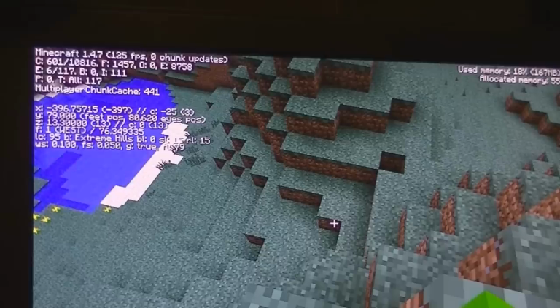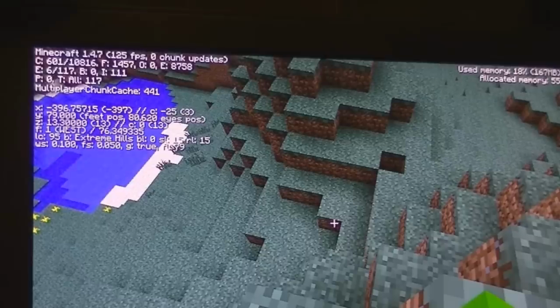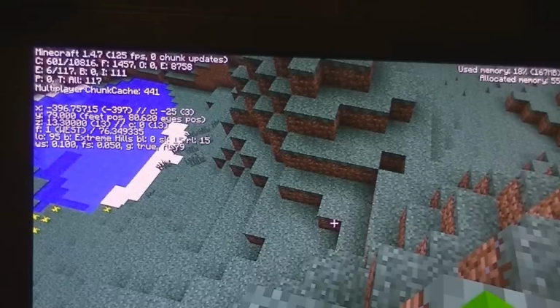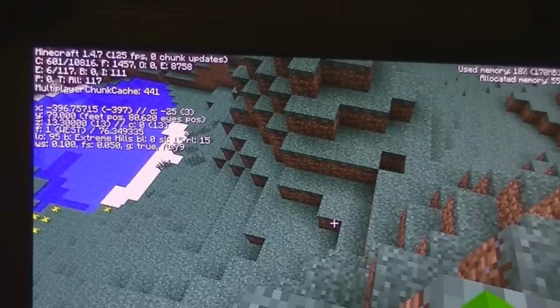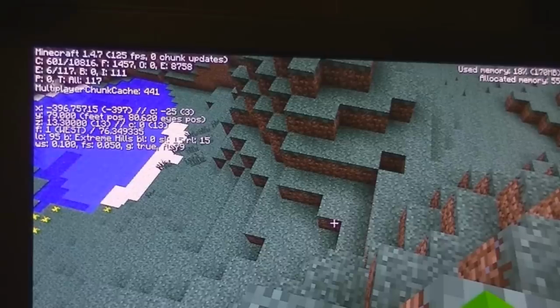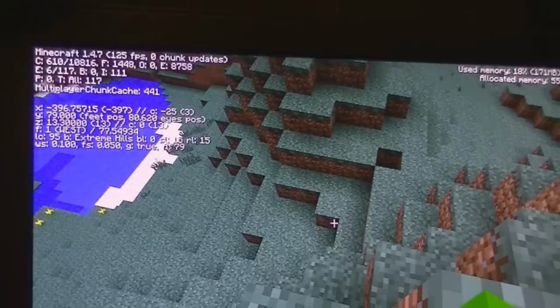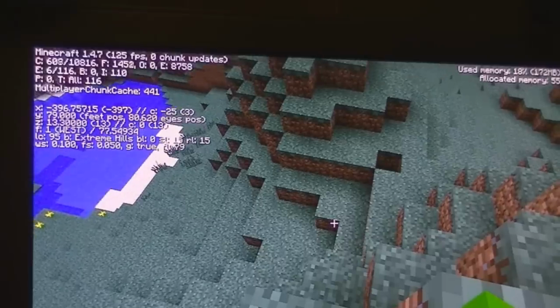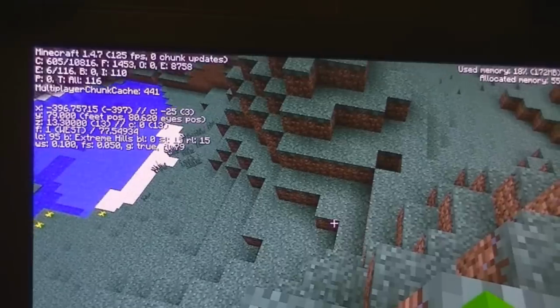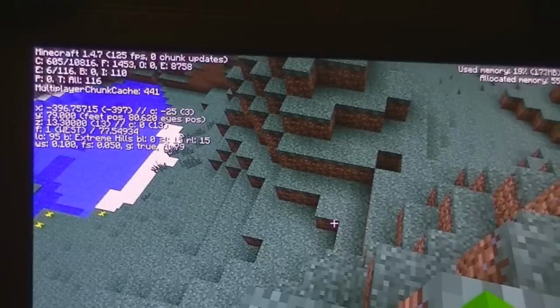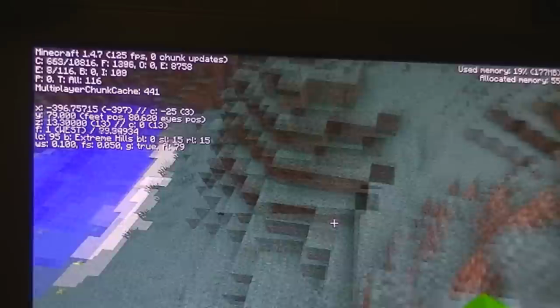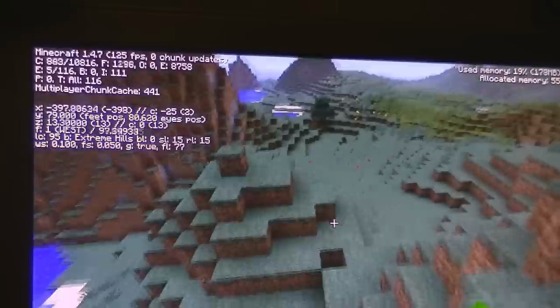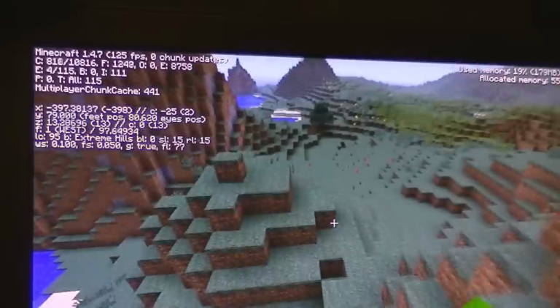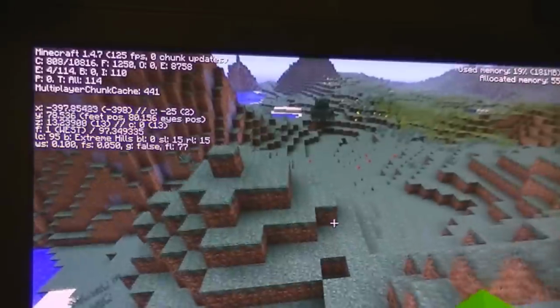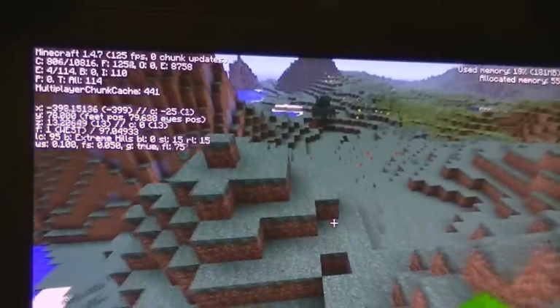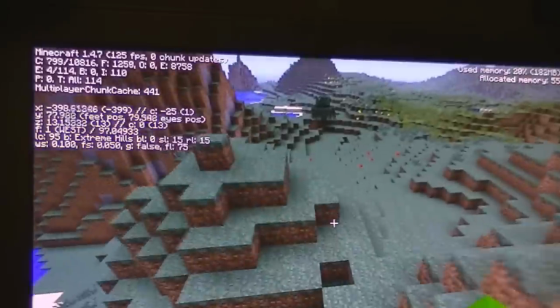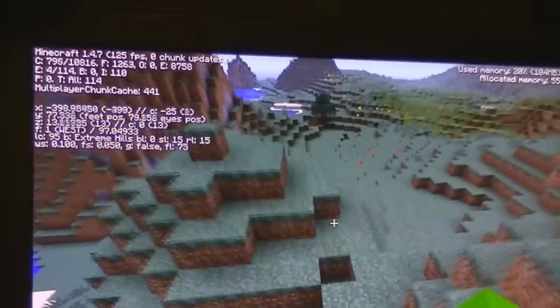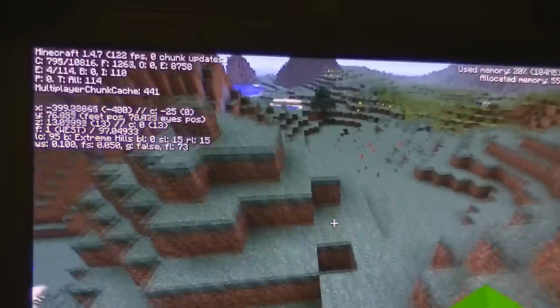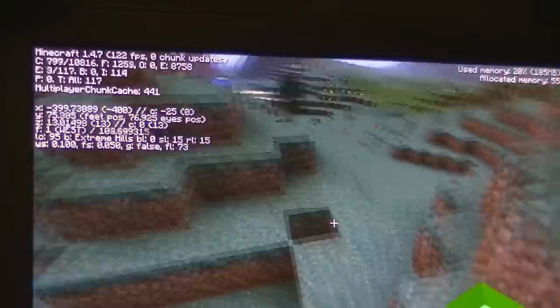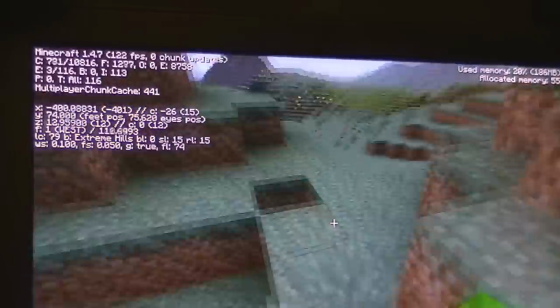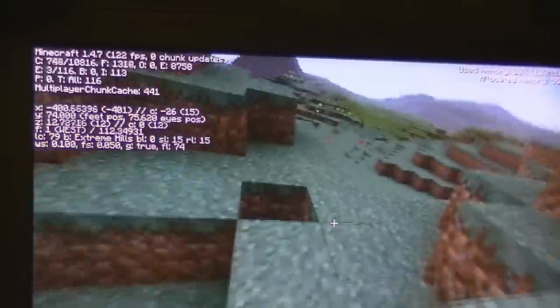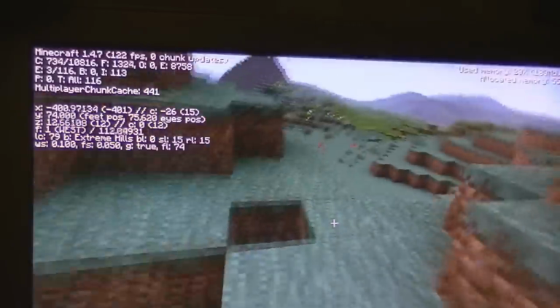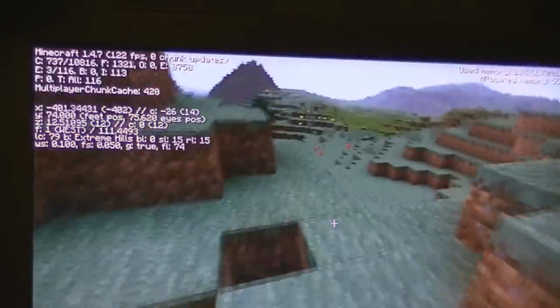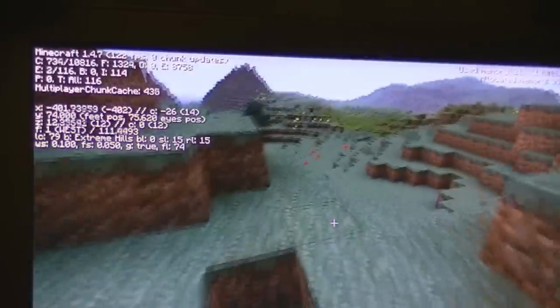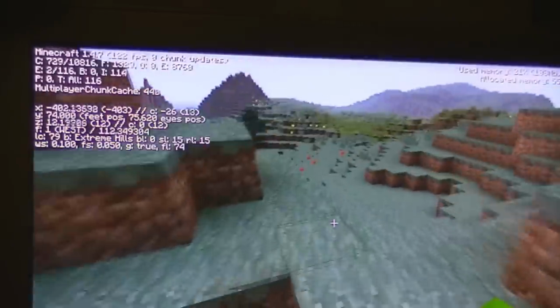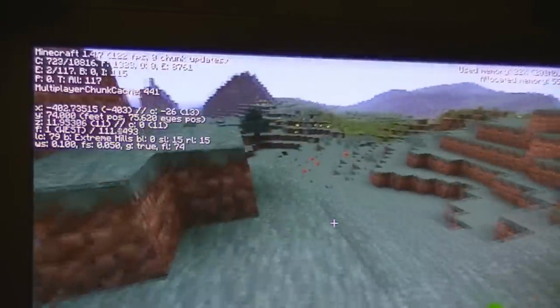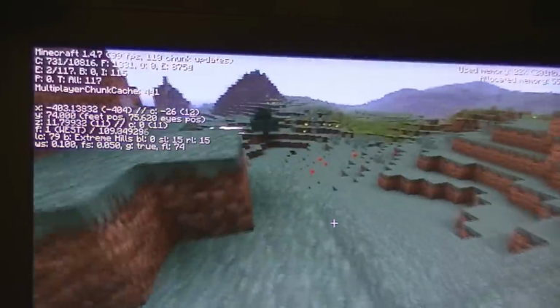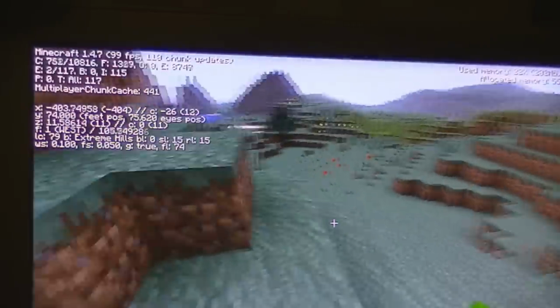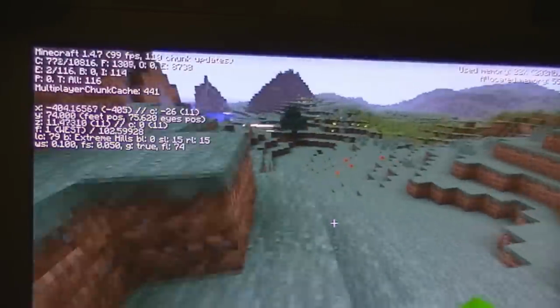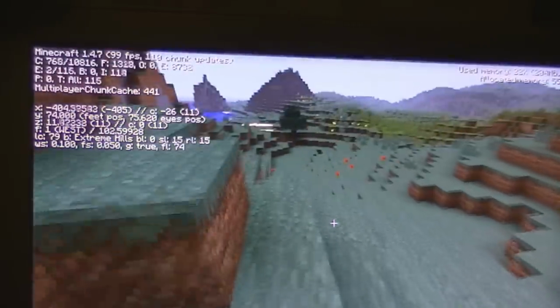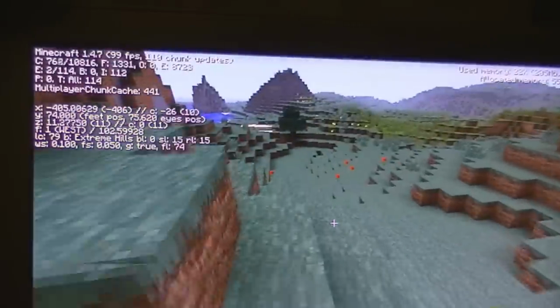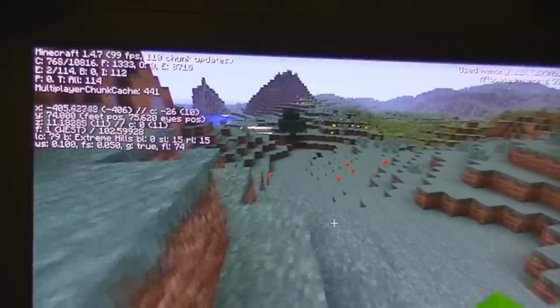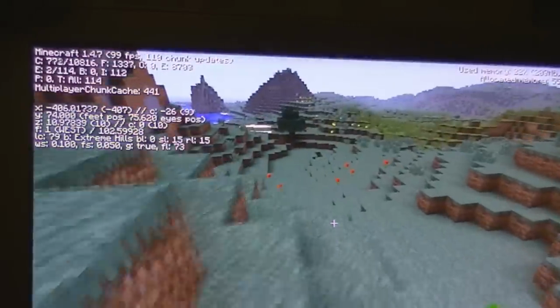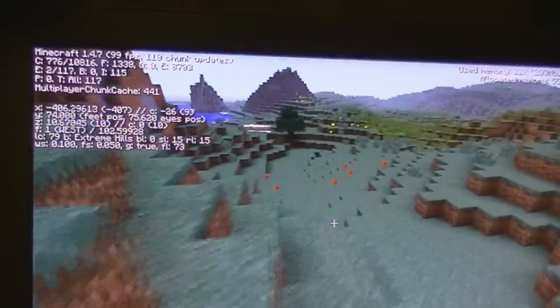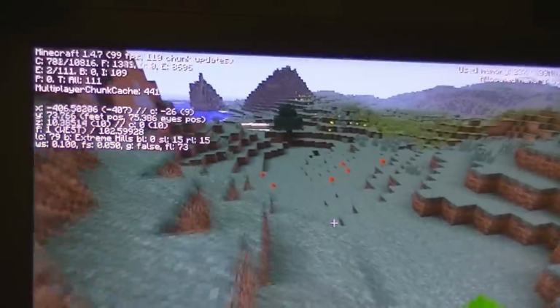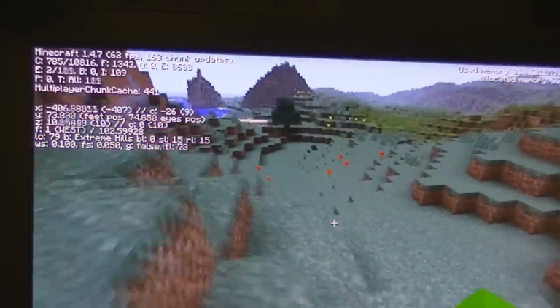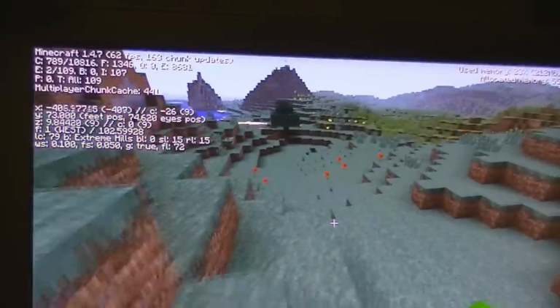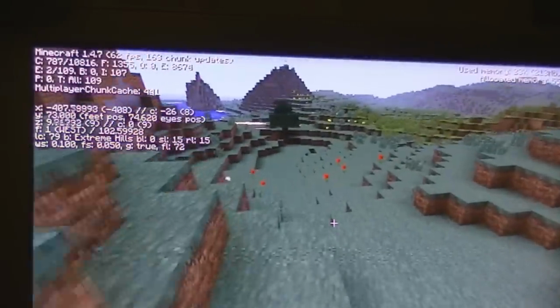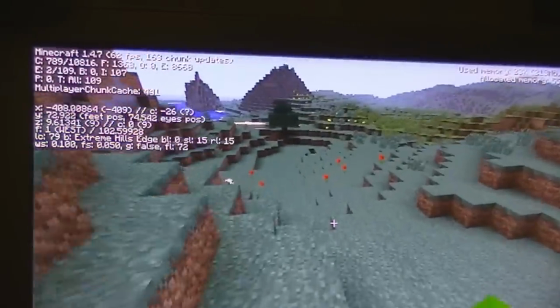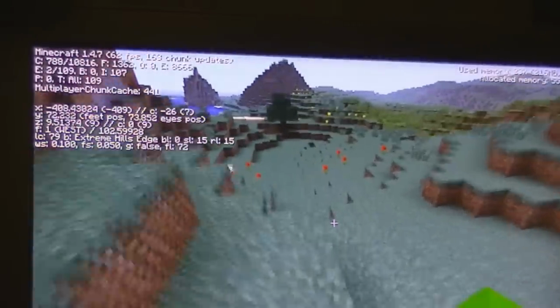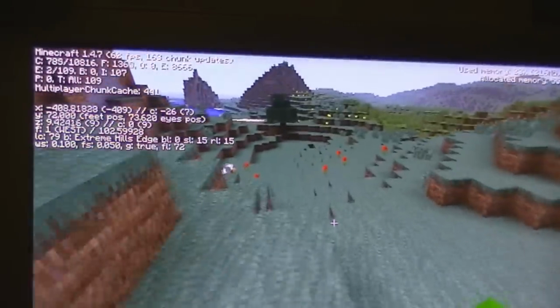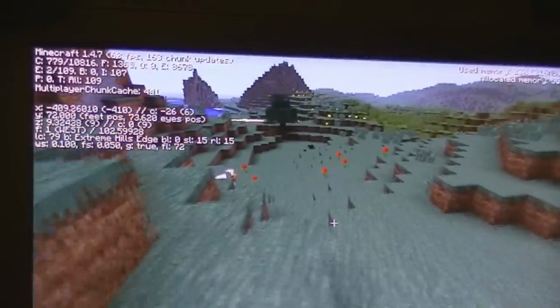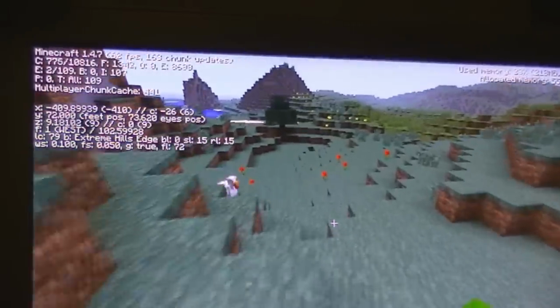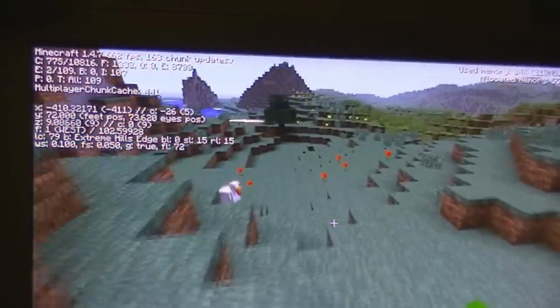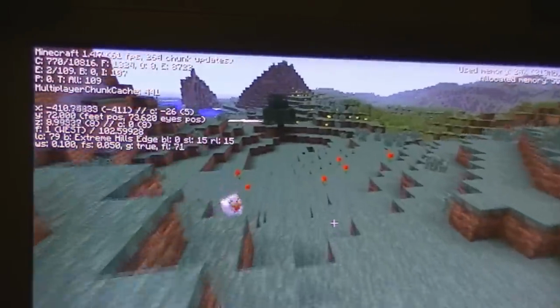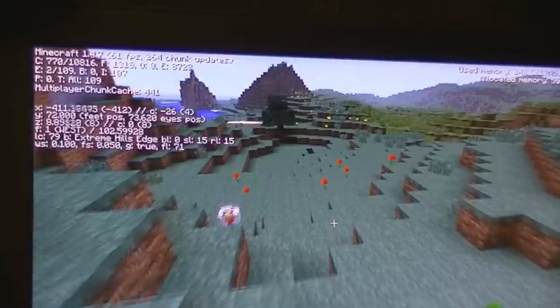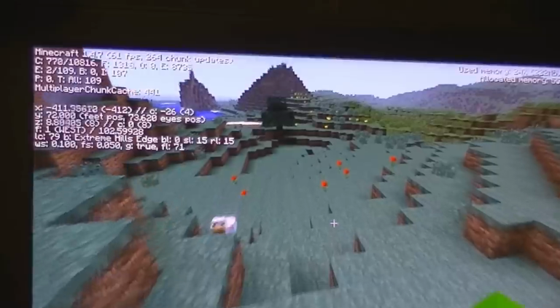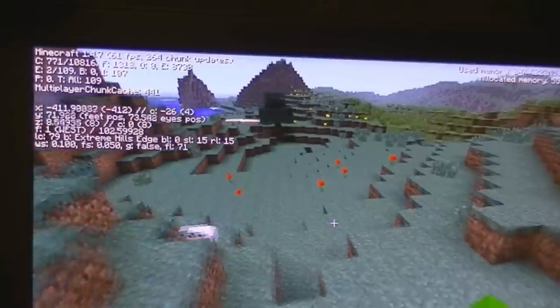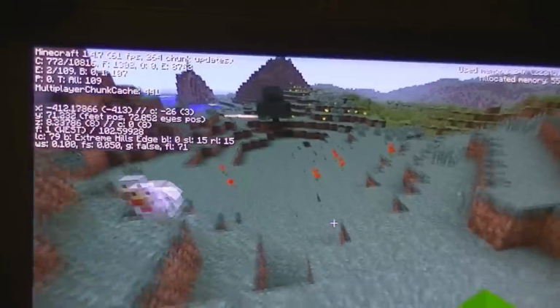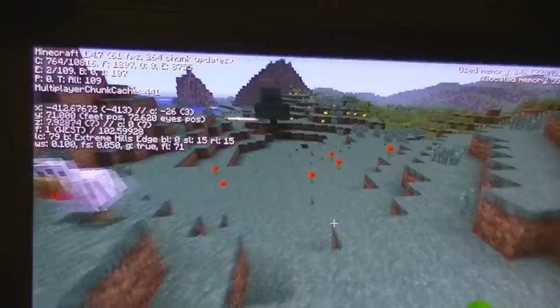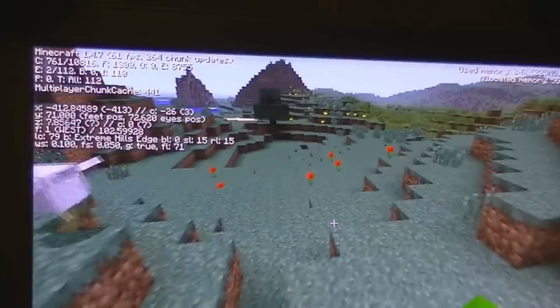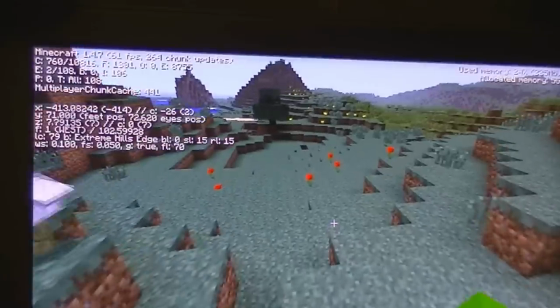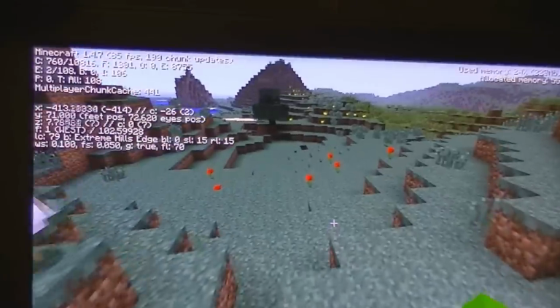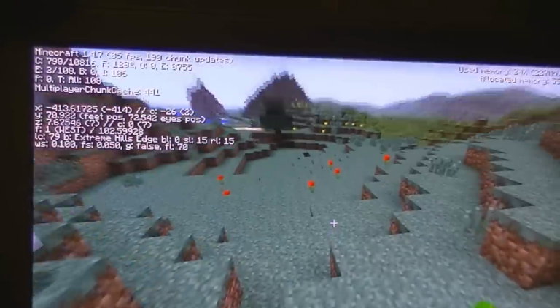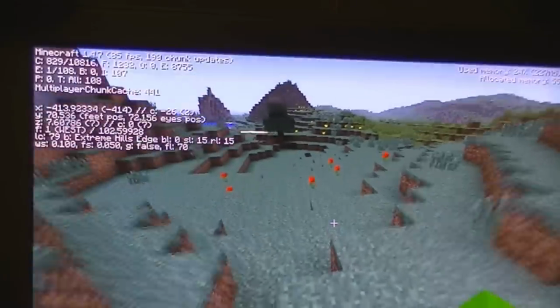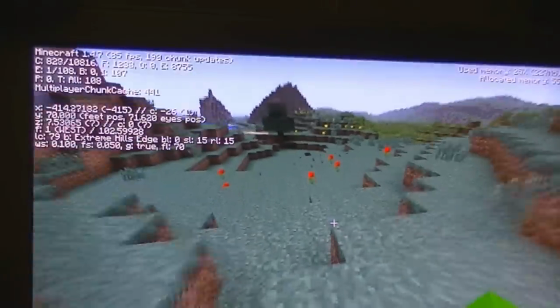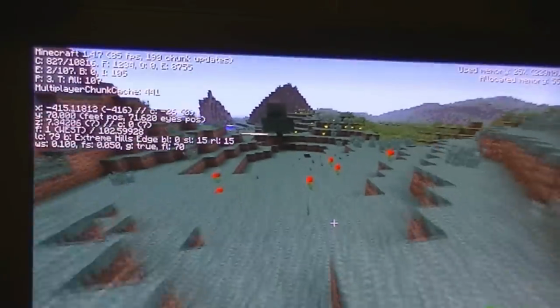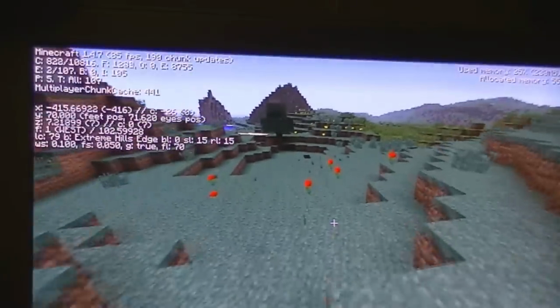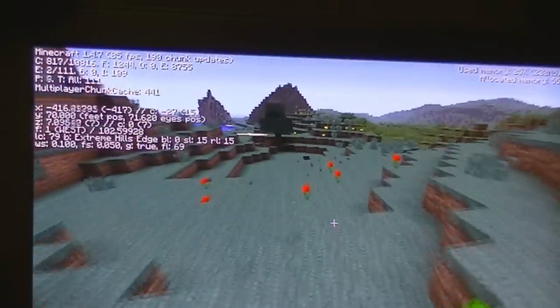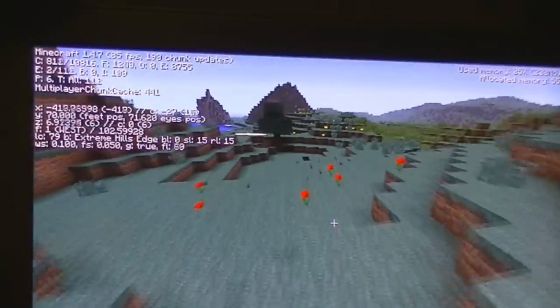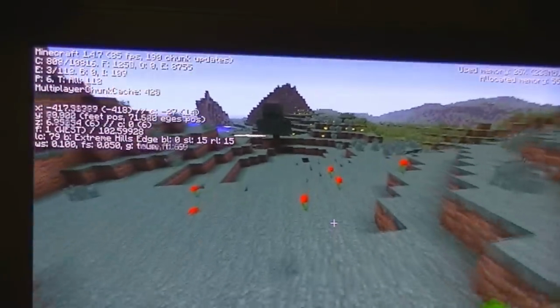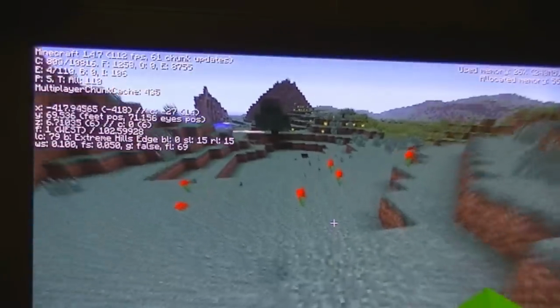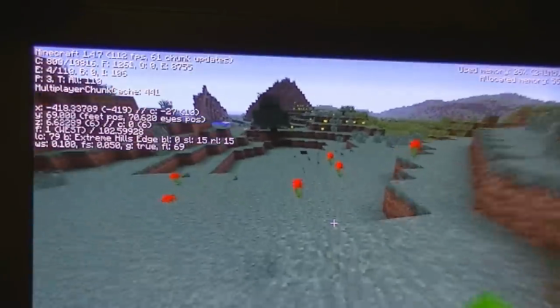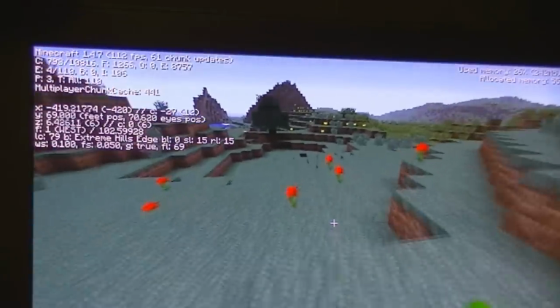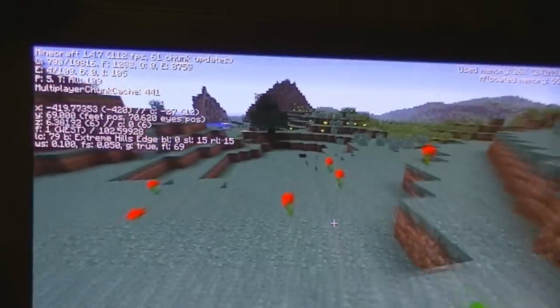You can see at the top of the screen: 125 frames, 122, 99, 62, 60, 85, 112, 60 — it's running well.